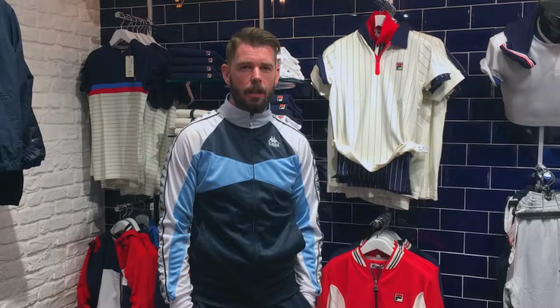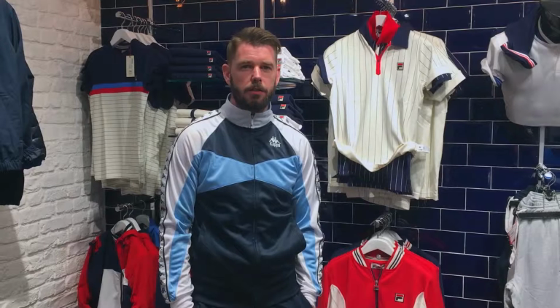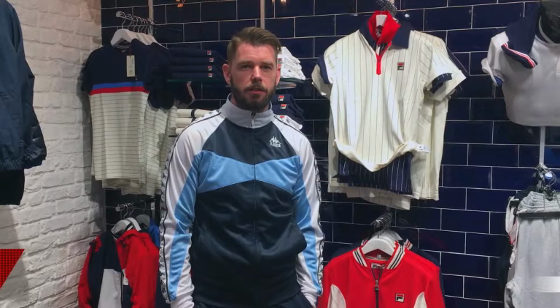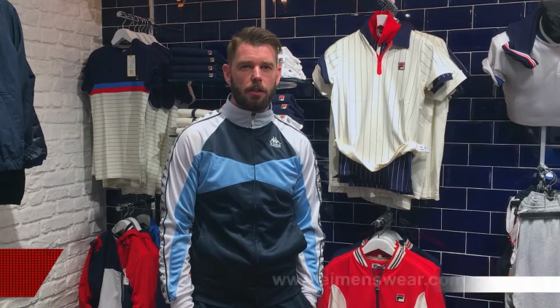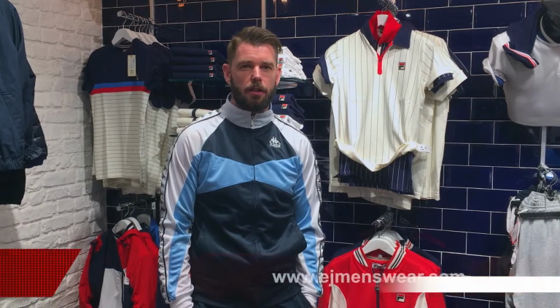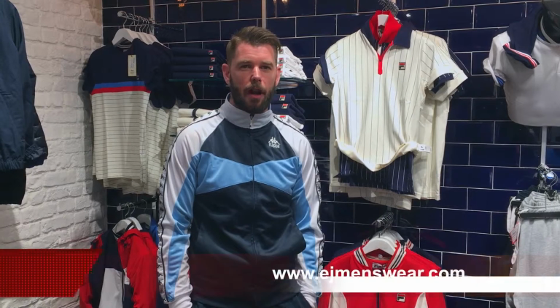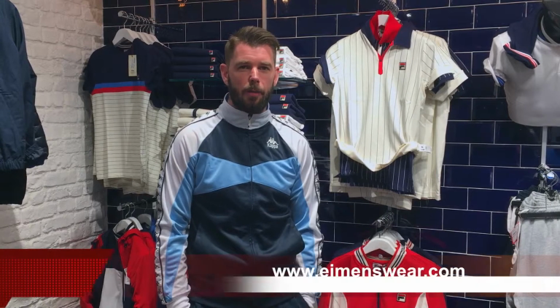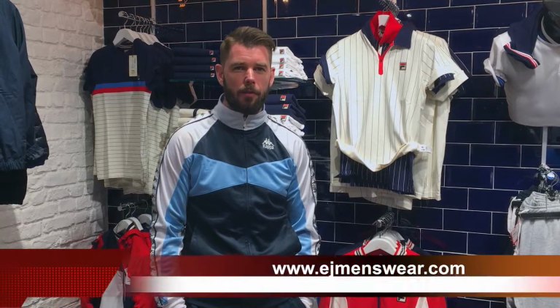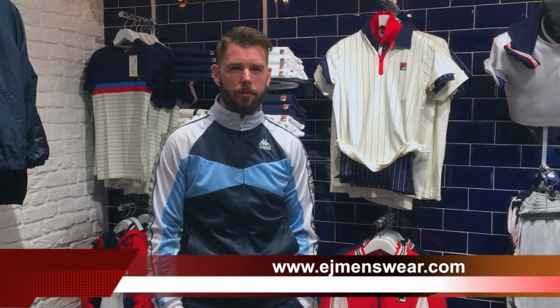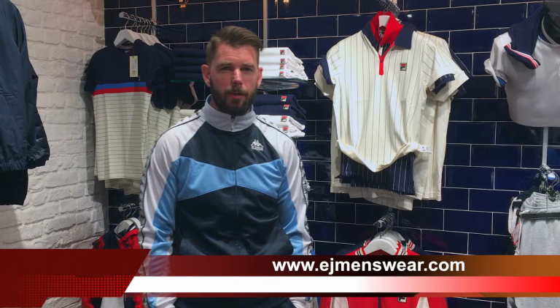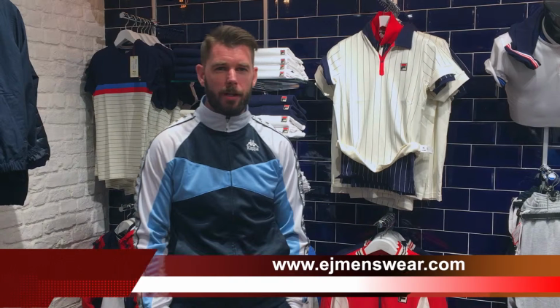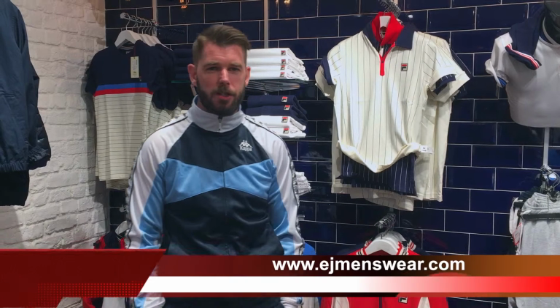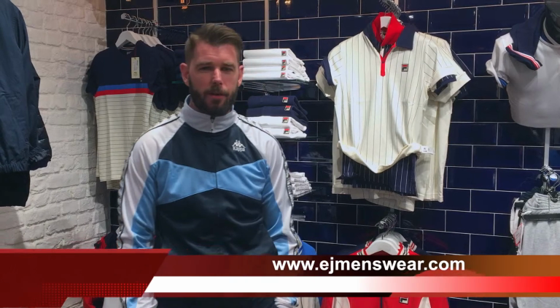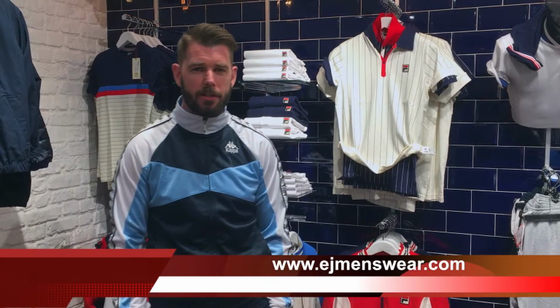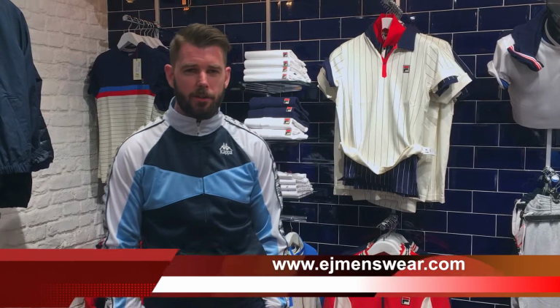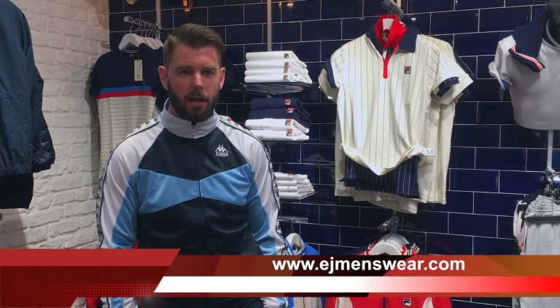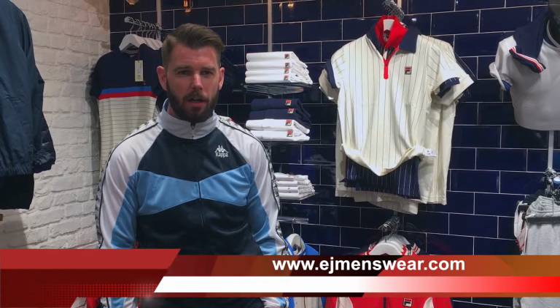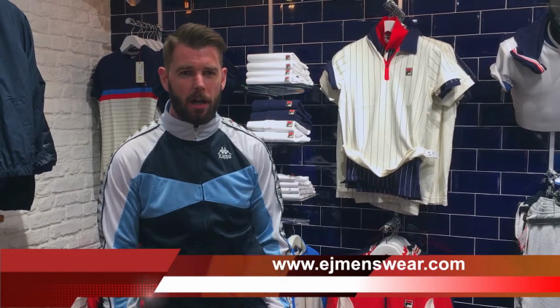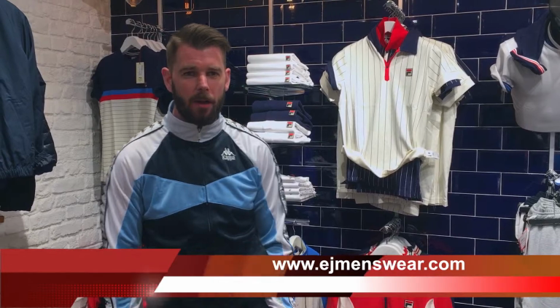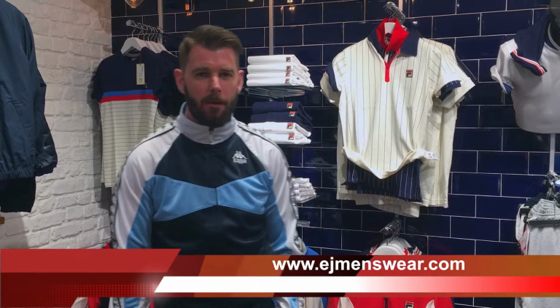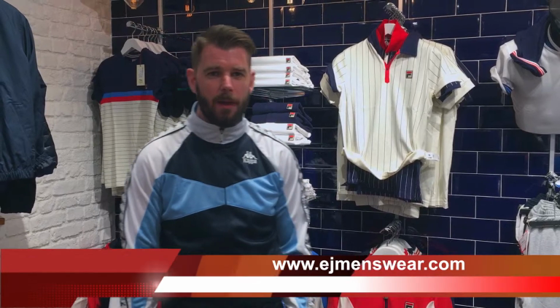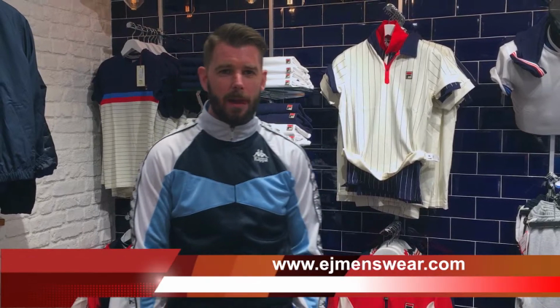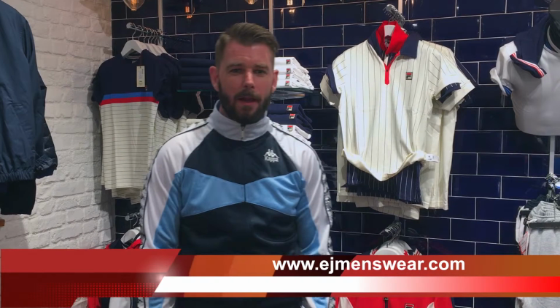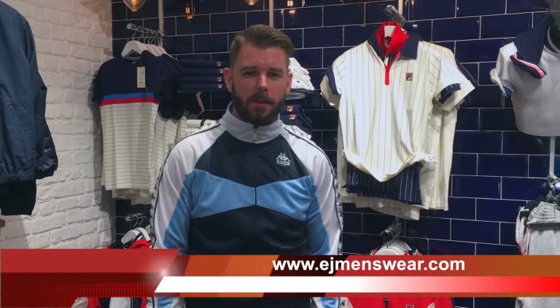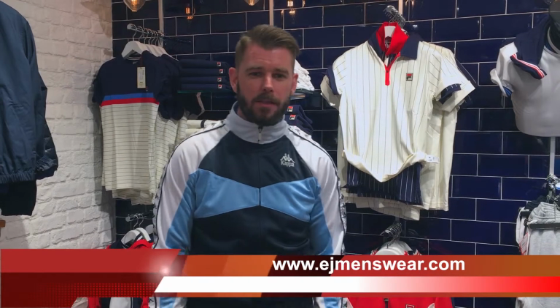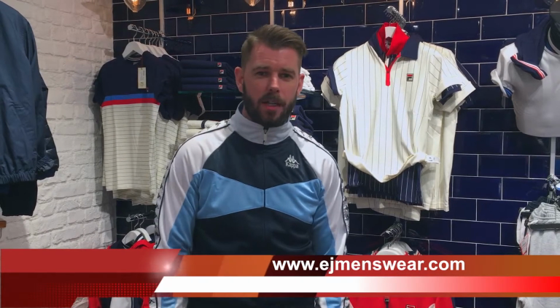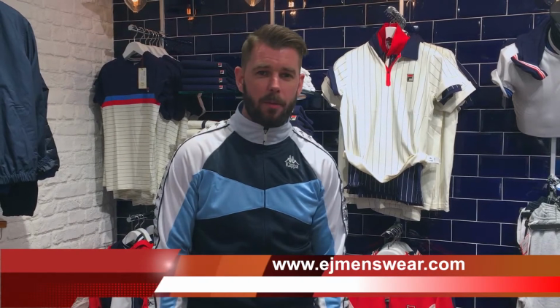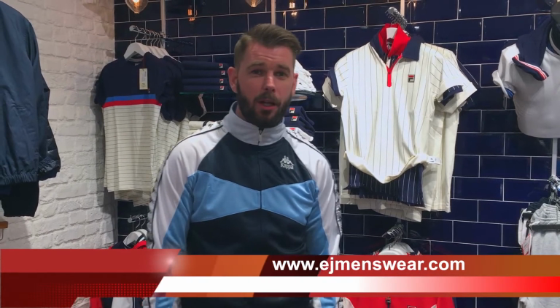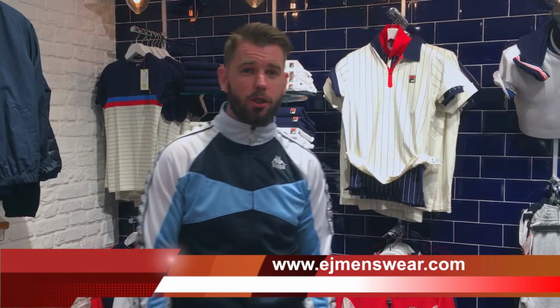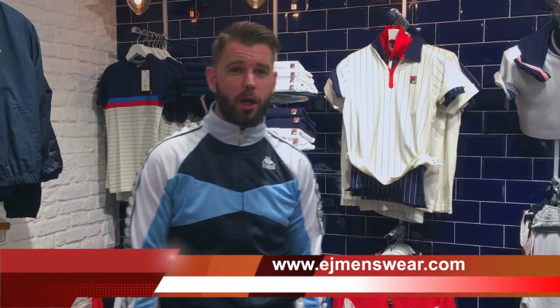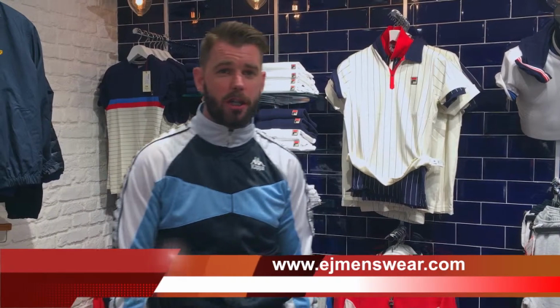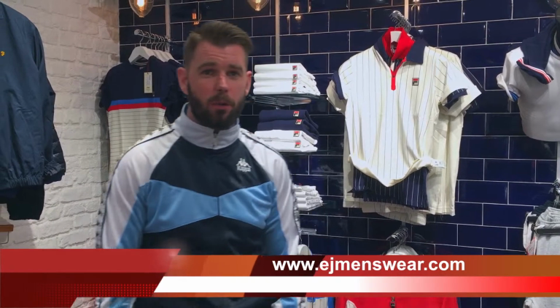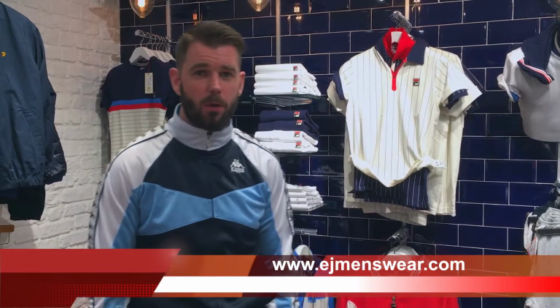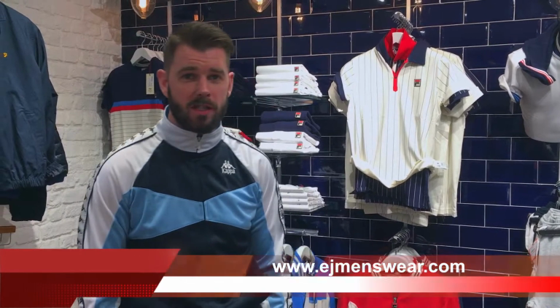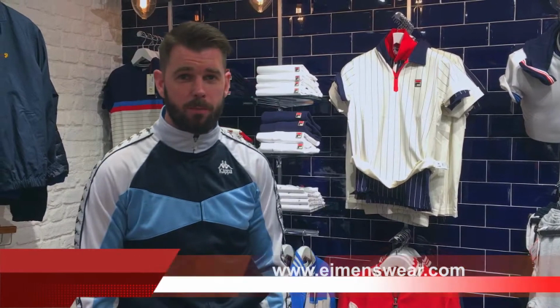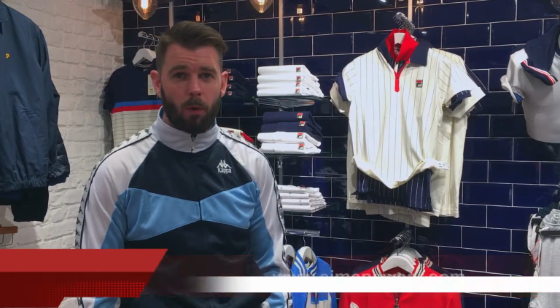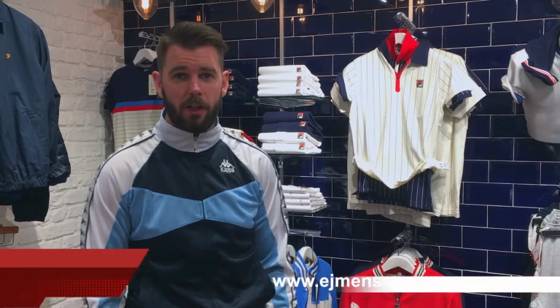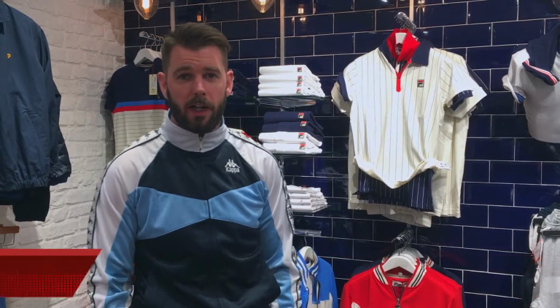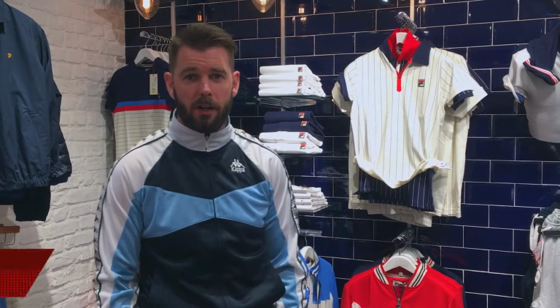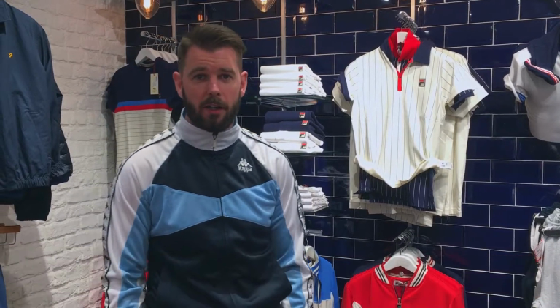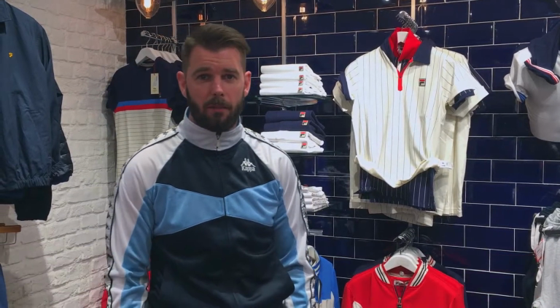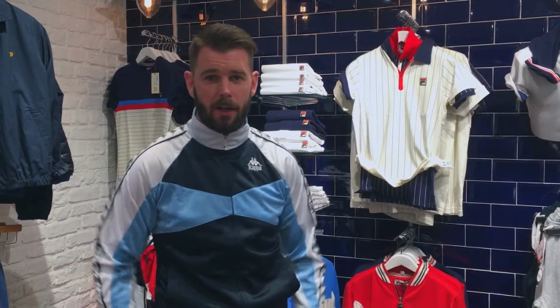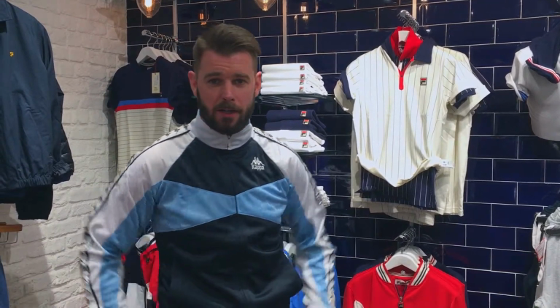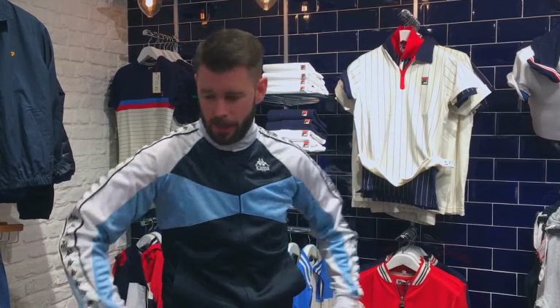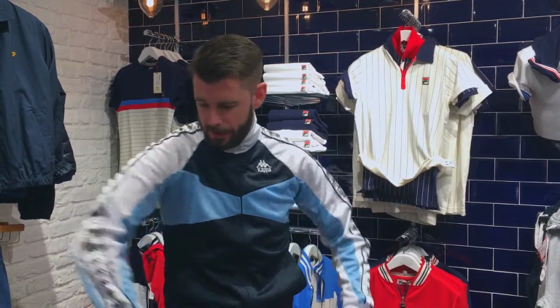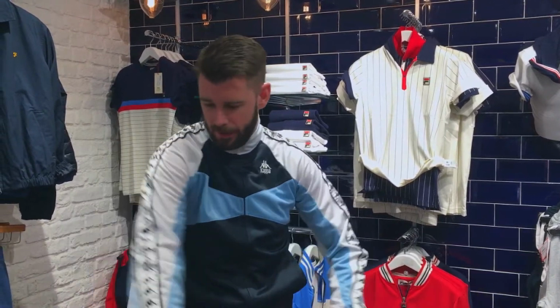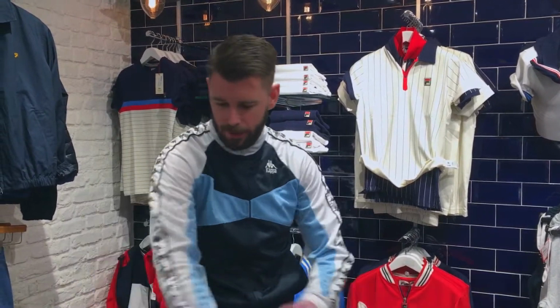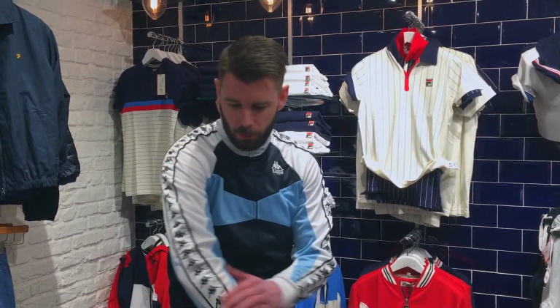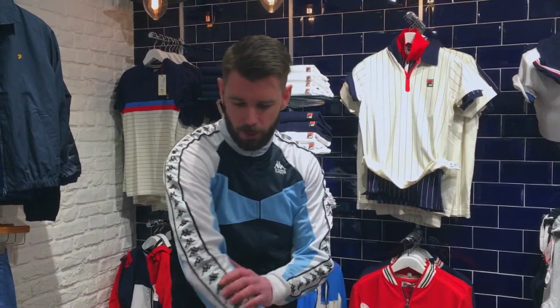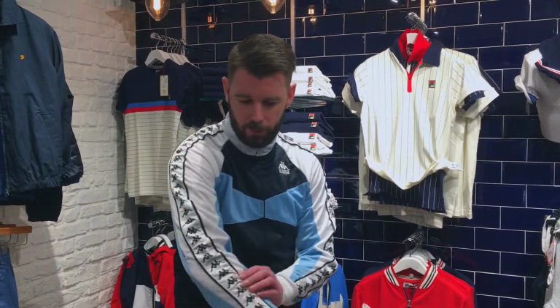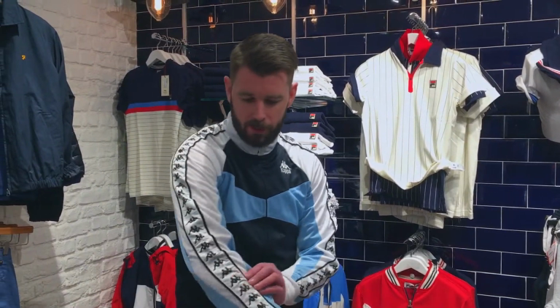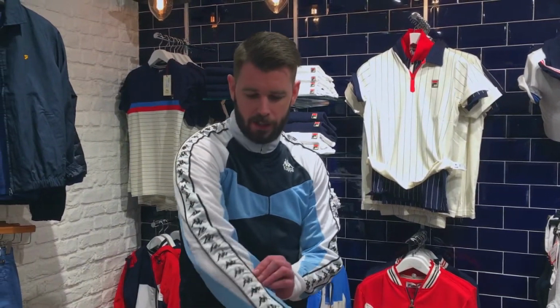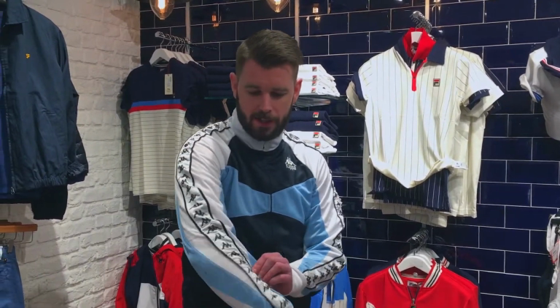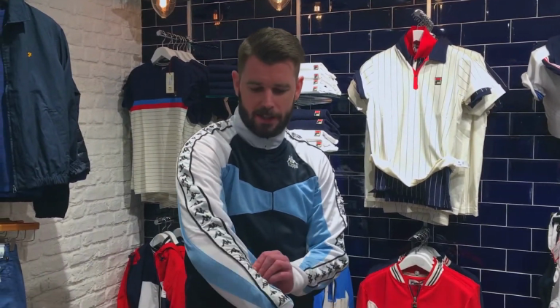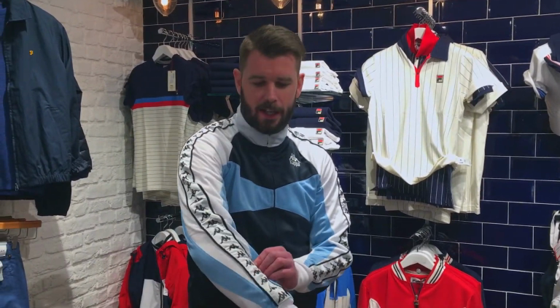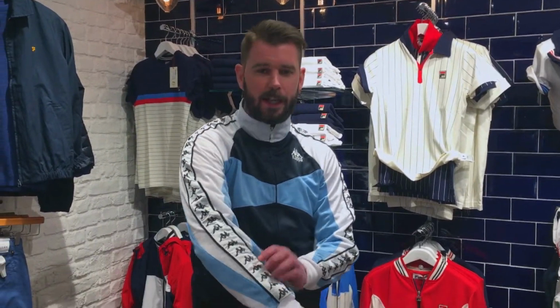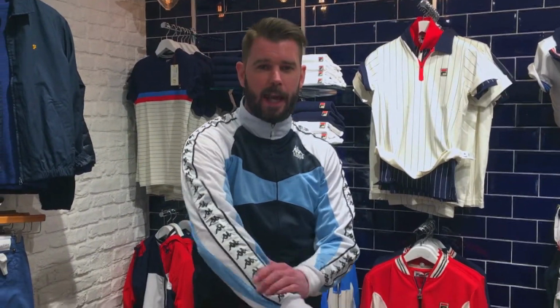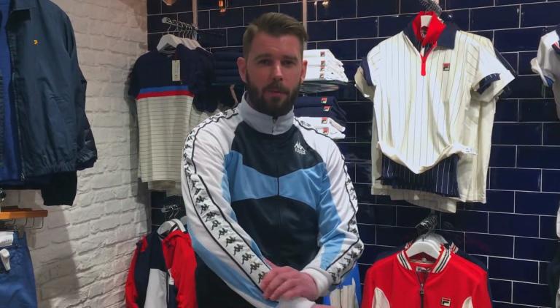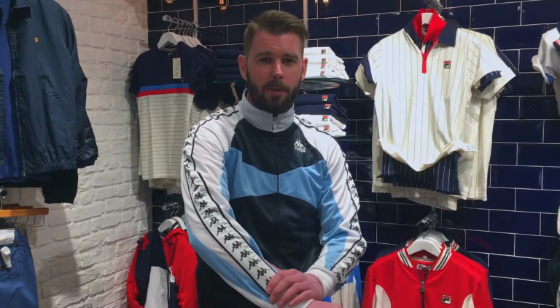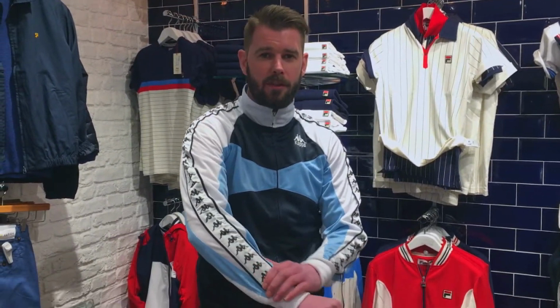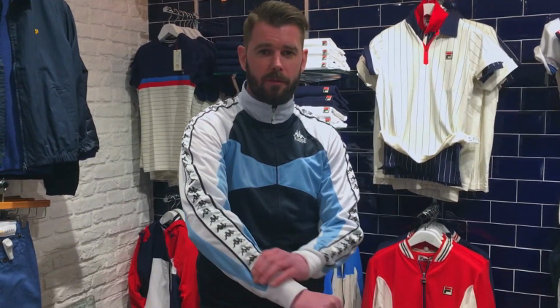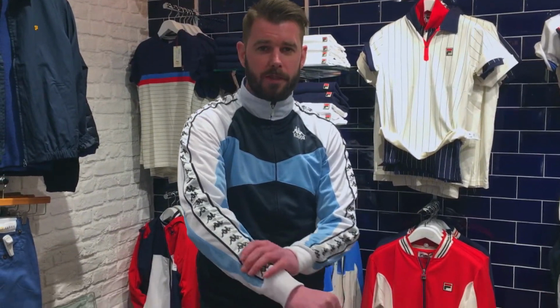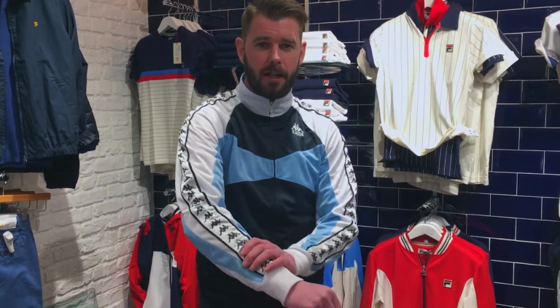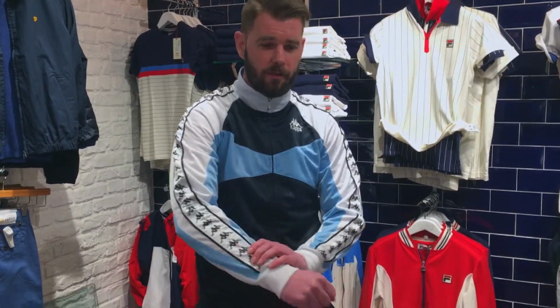How's it going? Tom here from EJMenswear.com. There's a big trend towards sporty gear at the minute, as you can see, wearing a bit of this Kappa stuff myself.